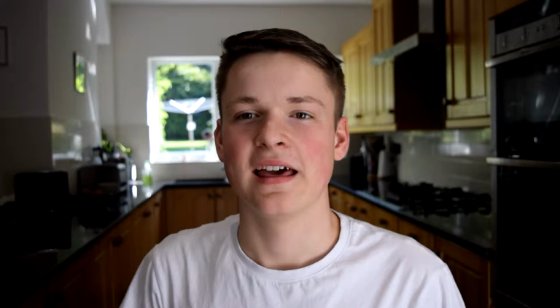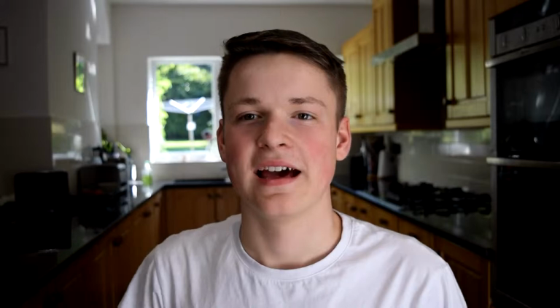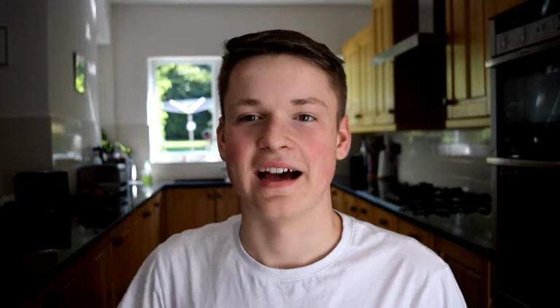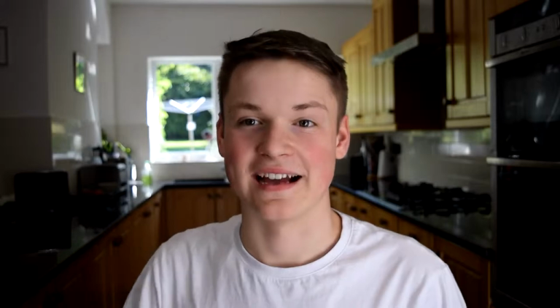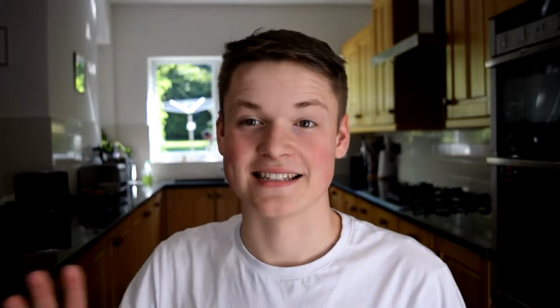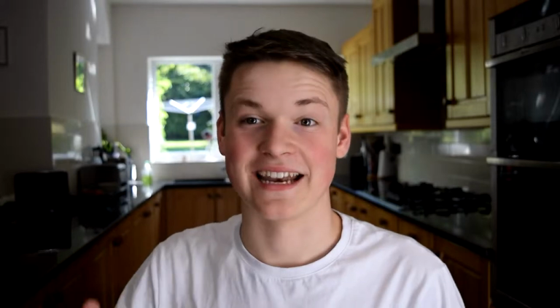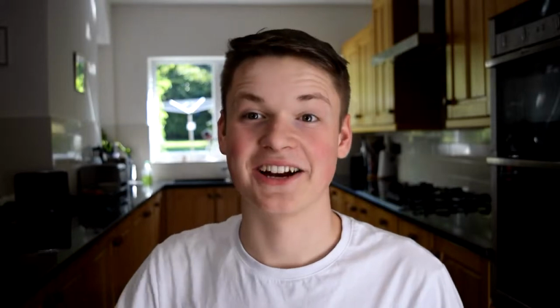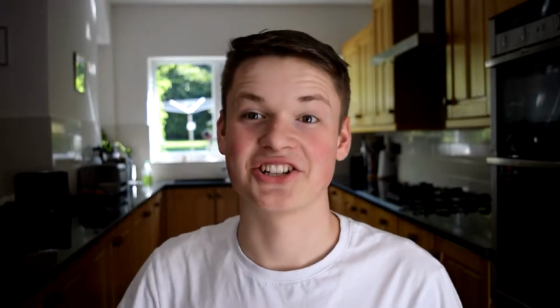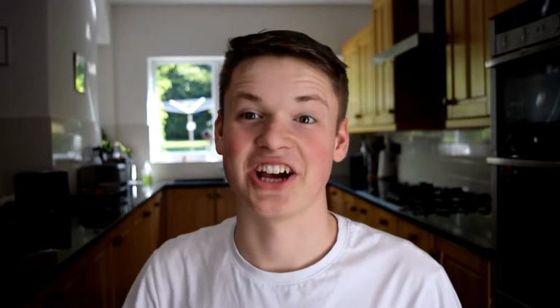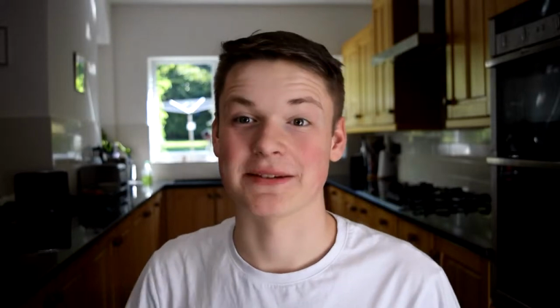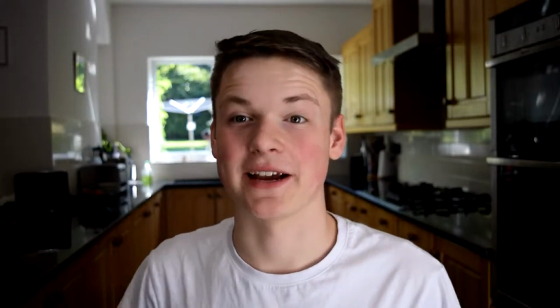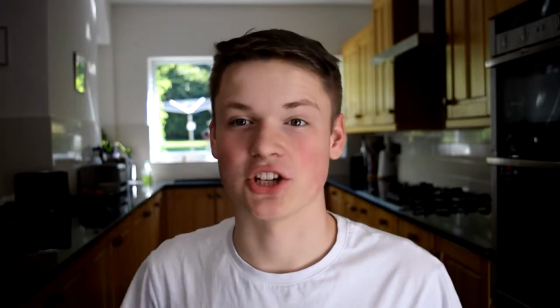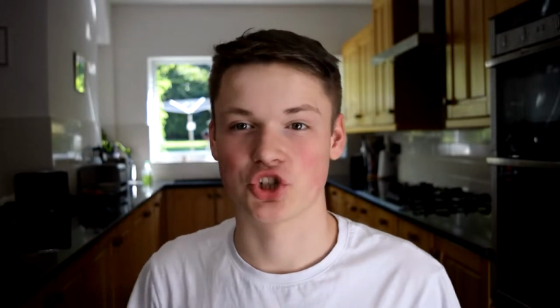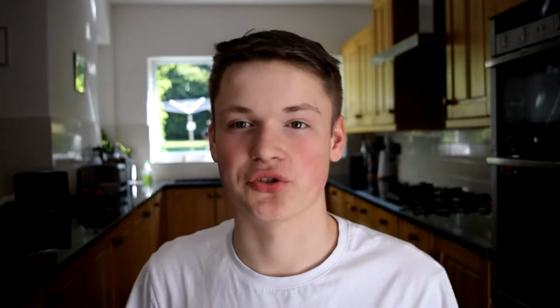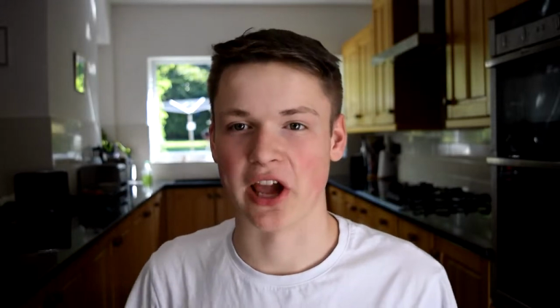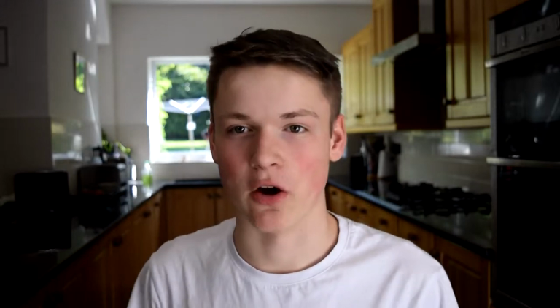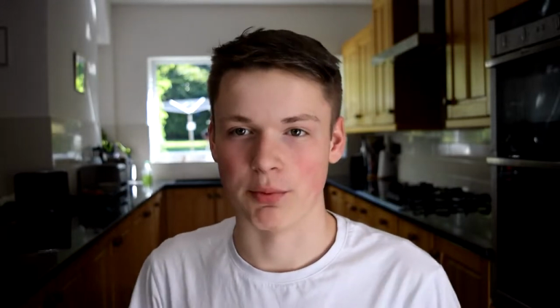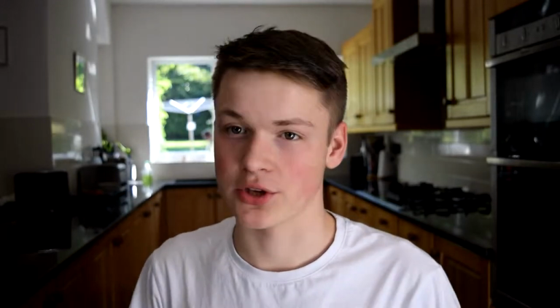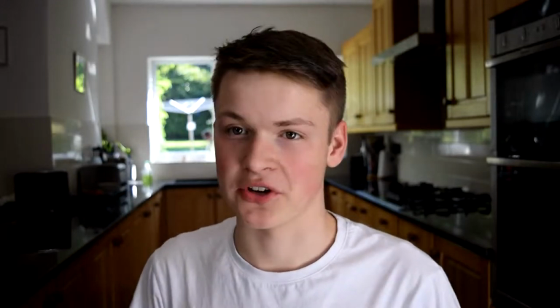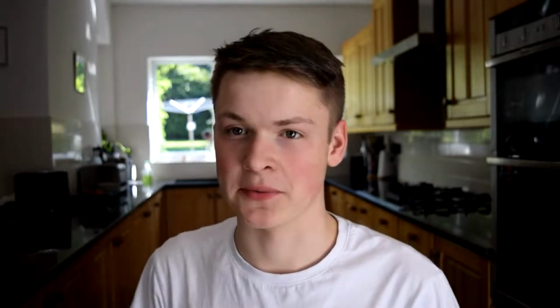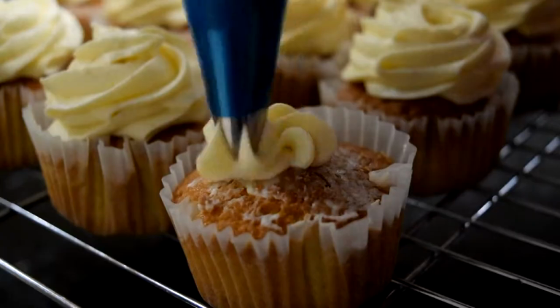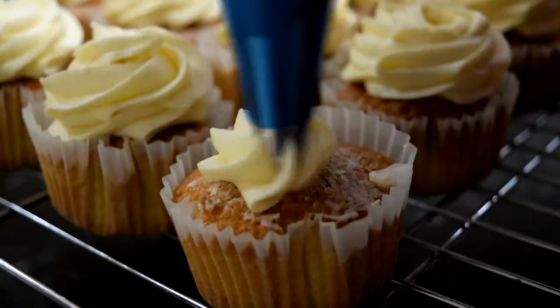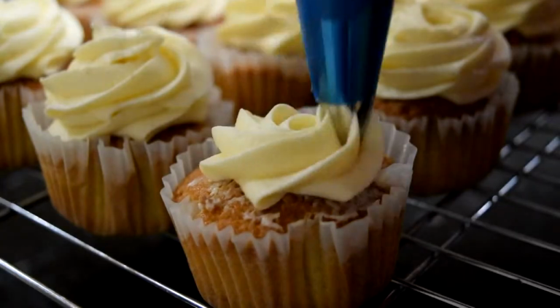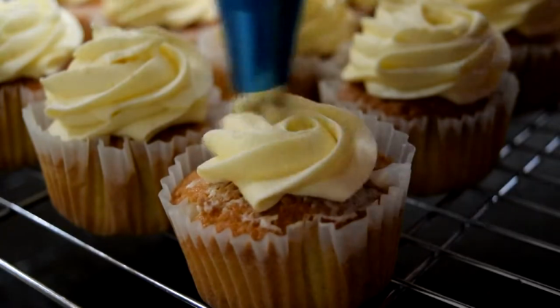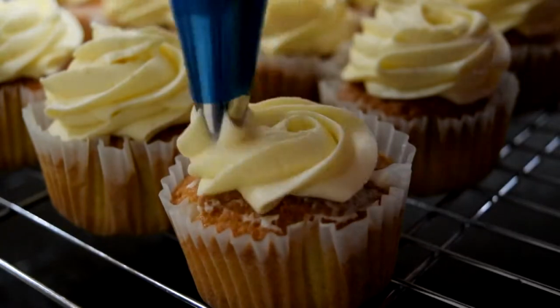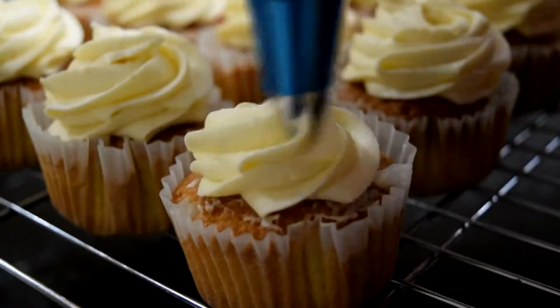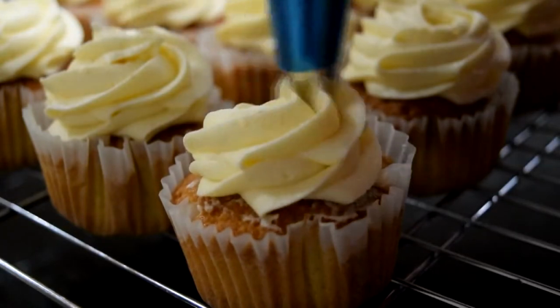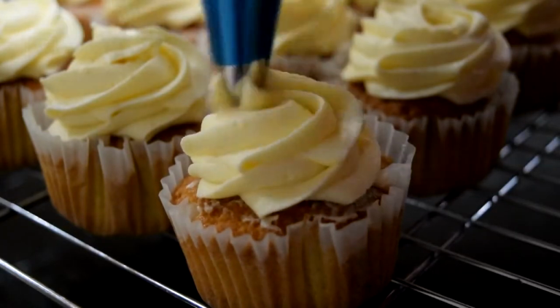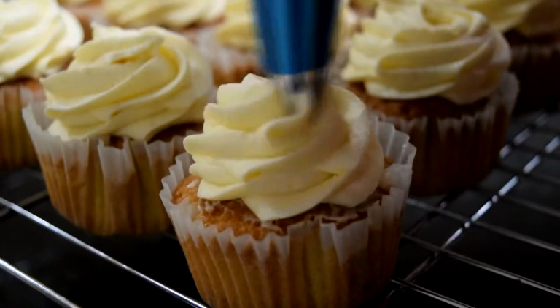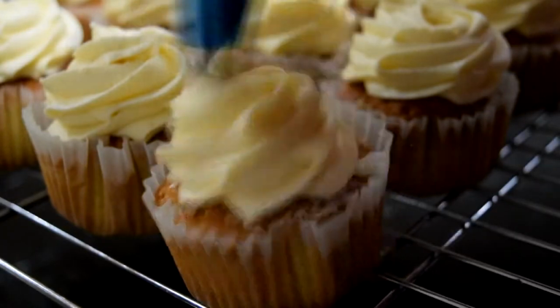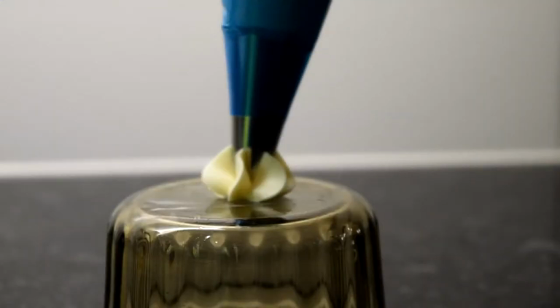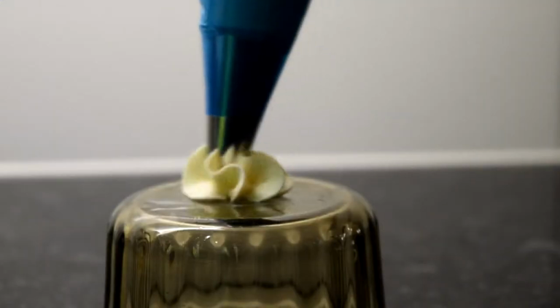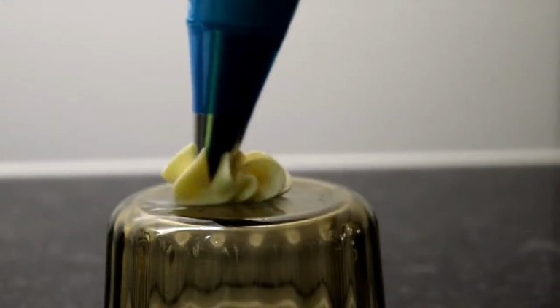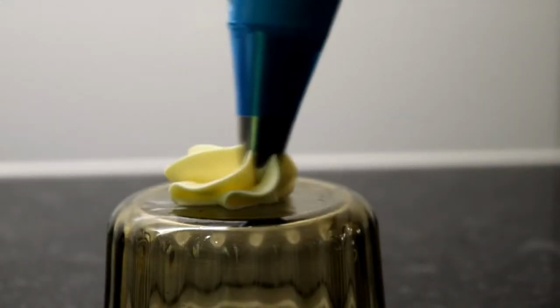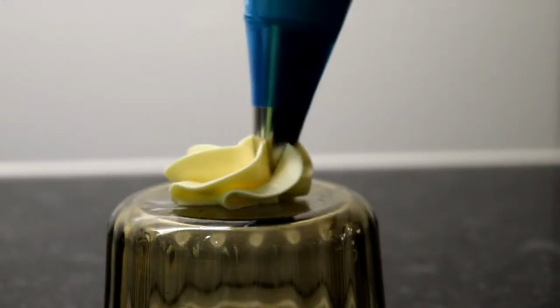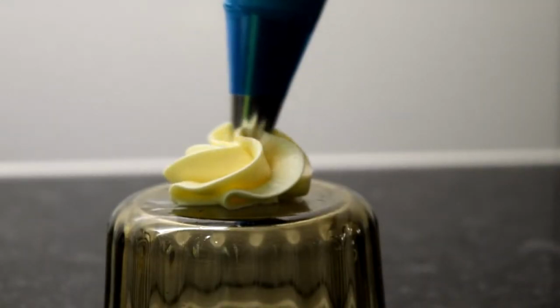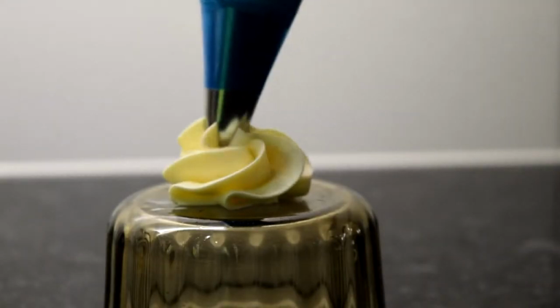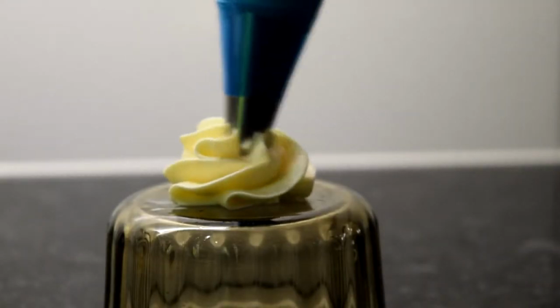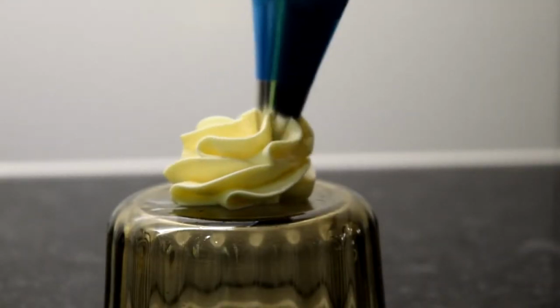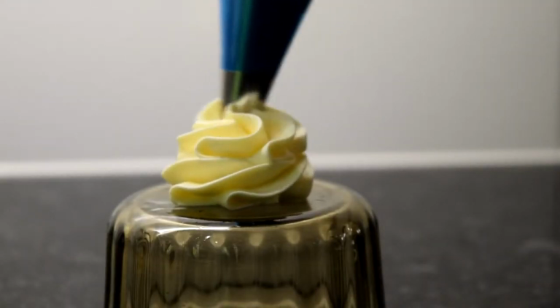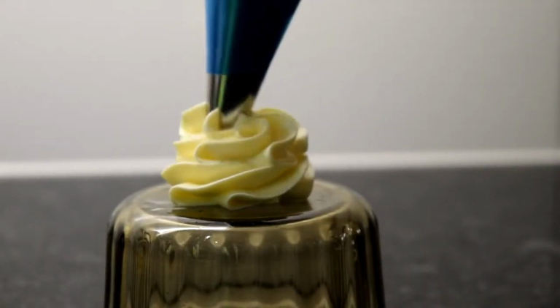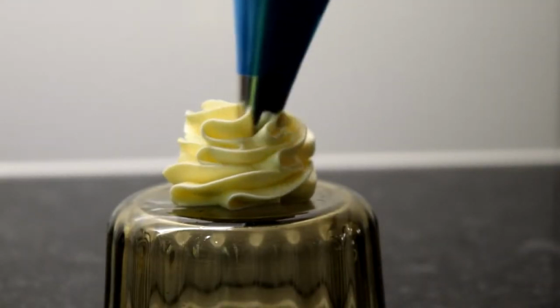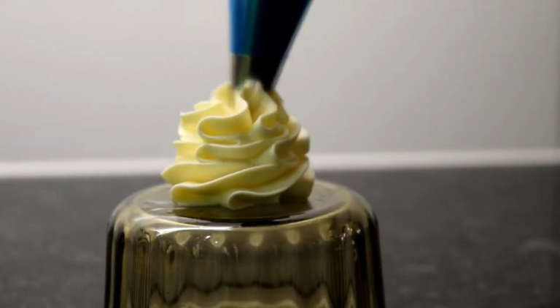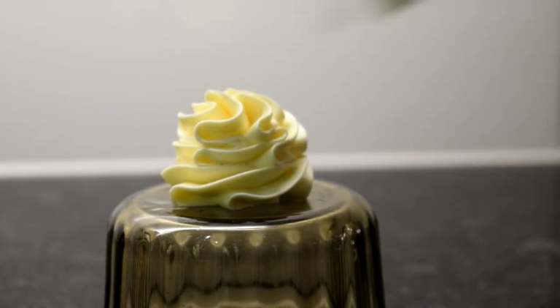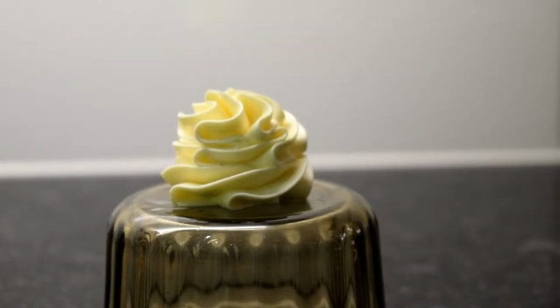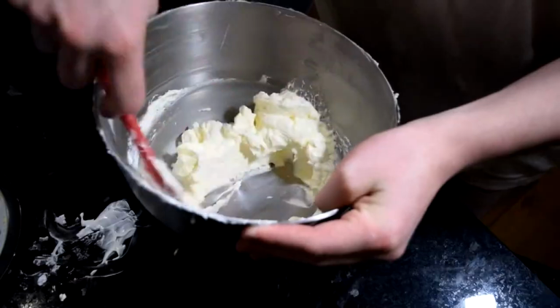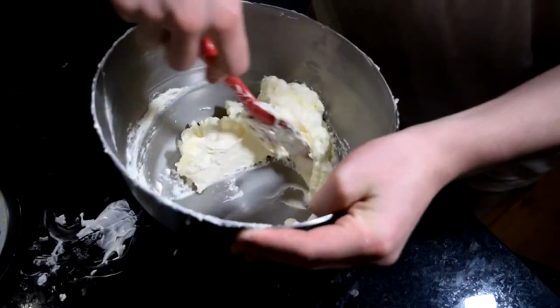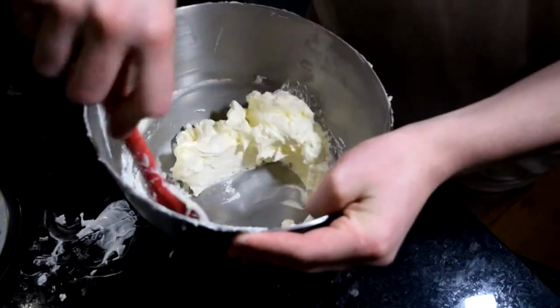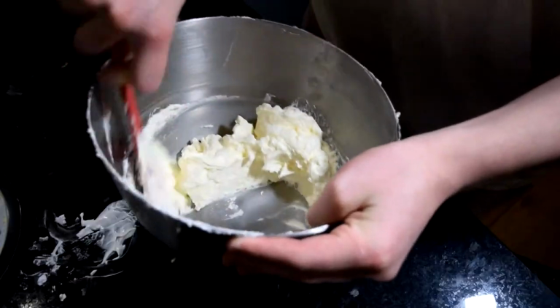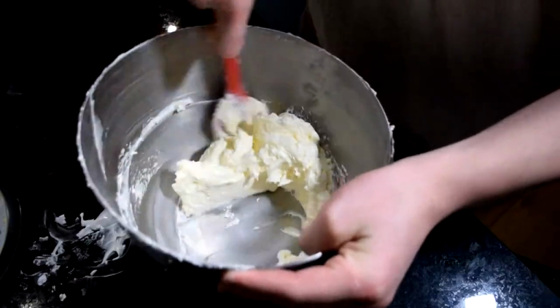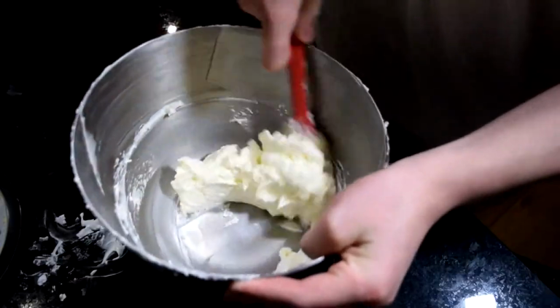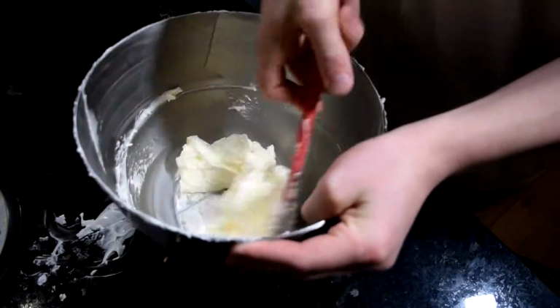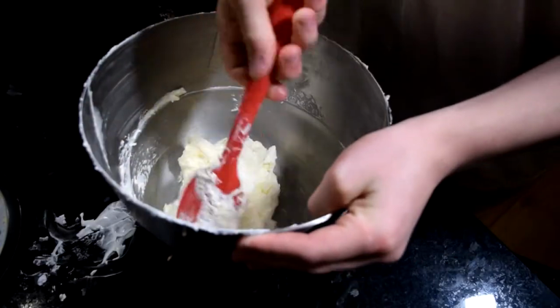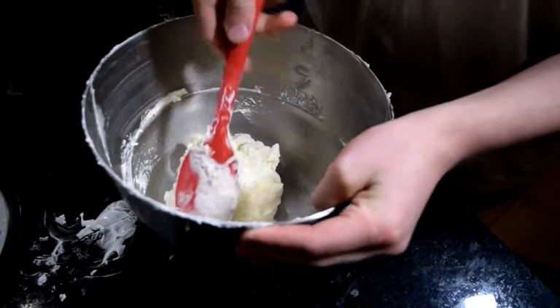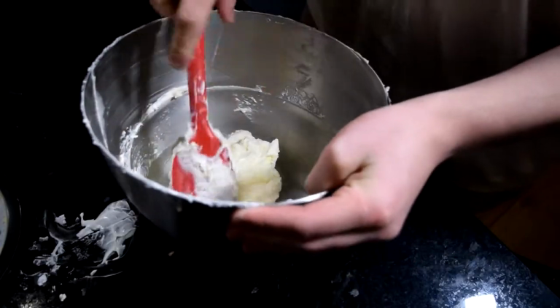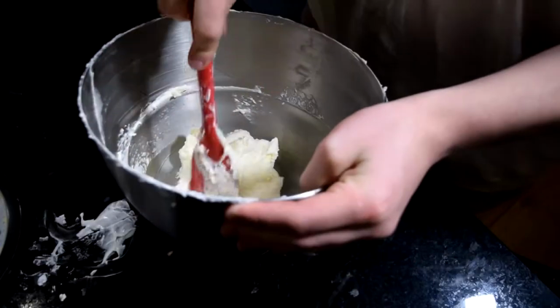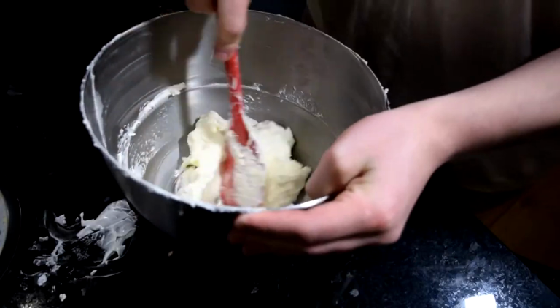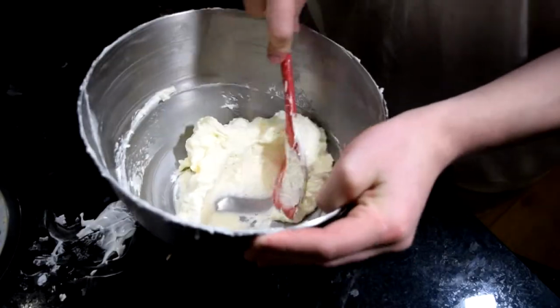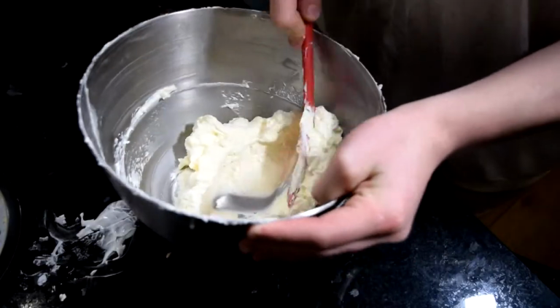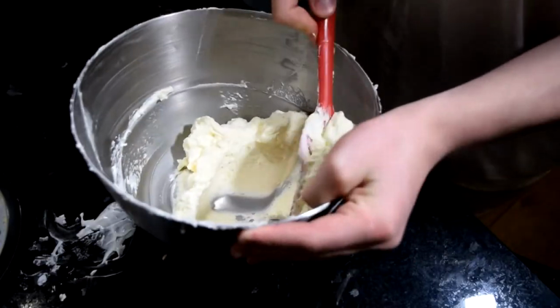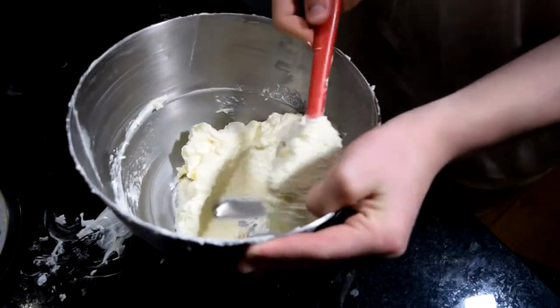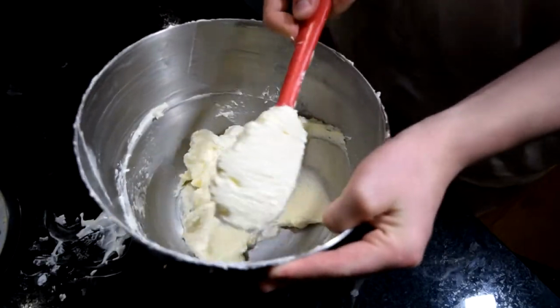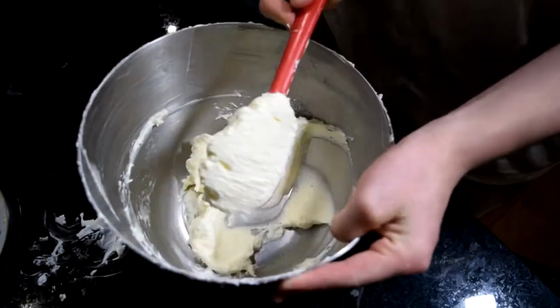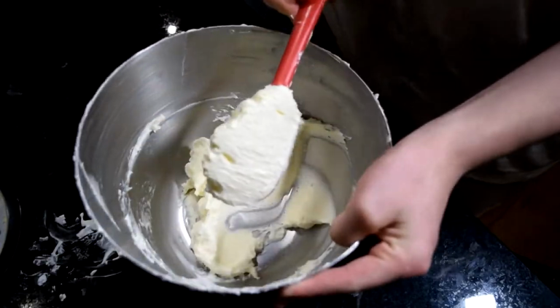Hi guys, today I'm going to show you how to make a trio of buttercreams. We're going to make American buttercream, Swiss meringue buttercream, but first we're going to start off with an Italian meringue buttercream.